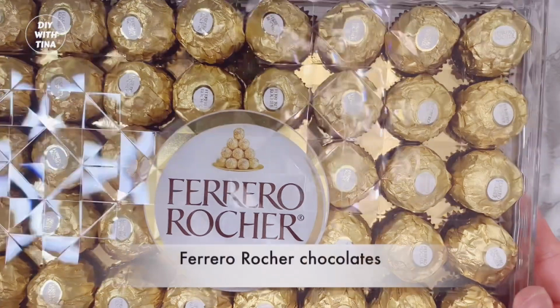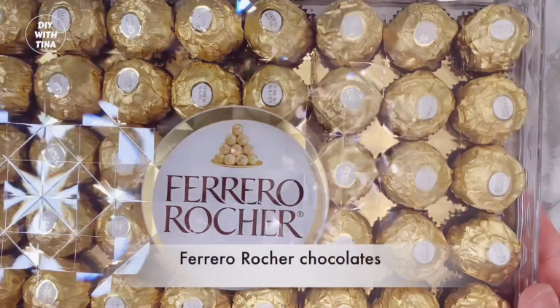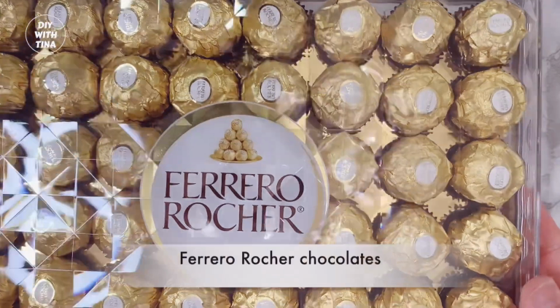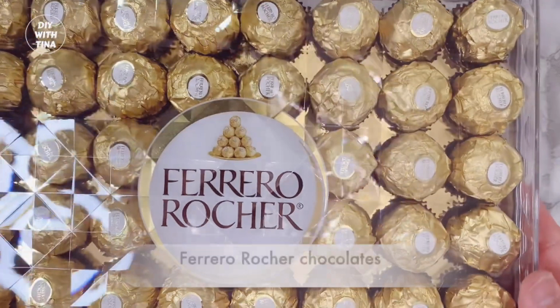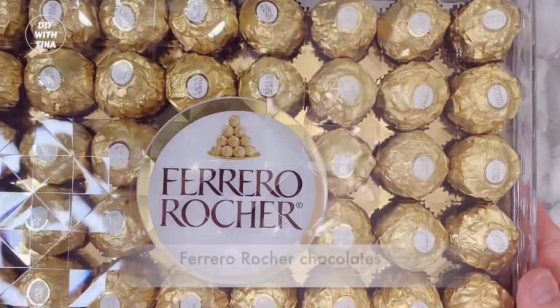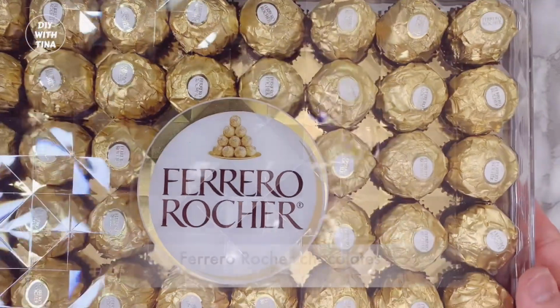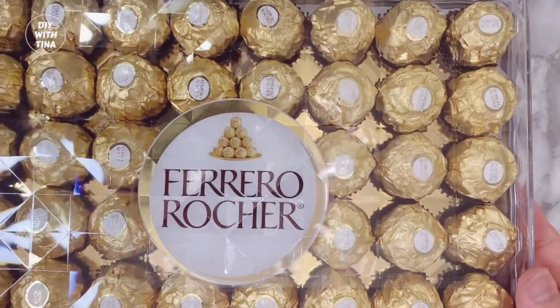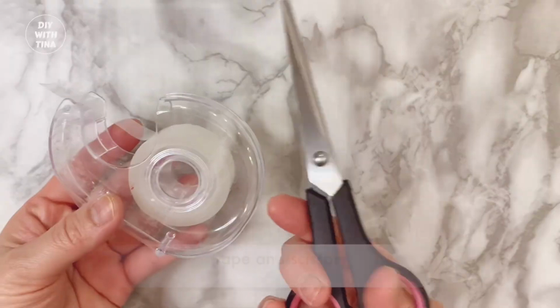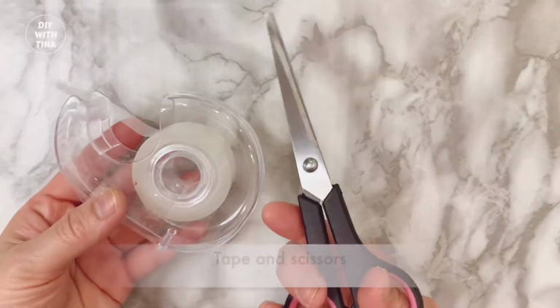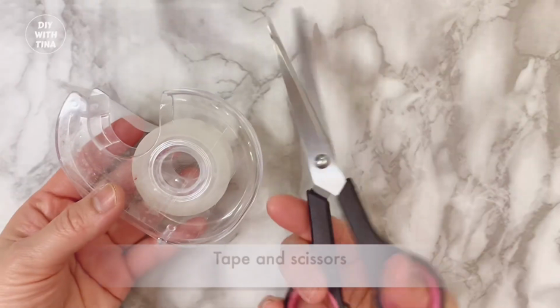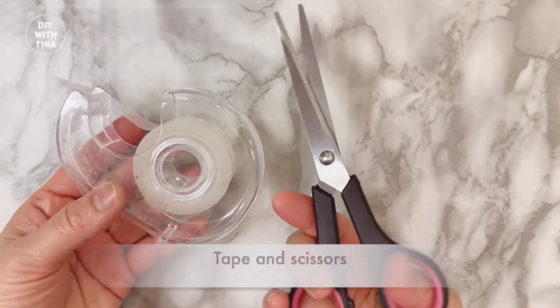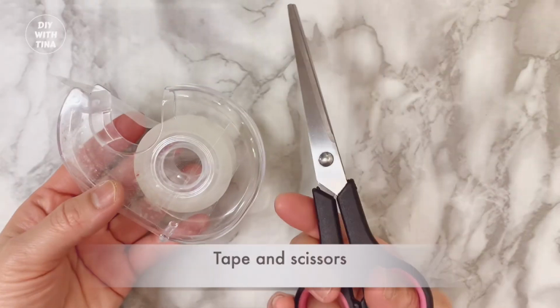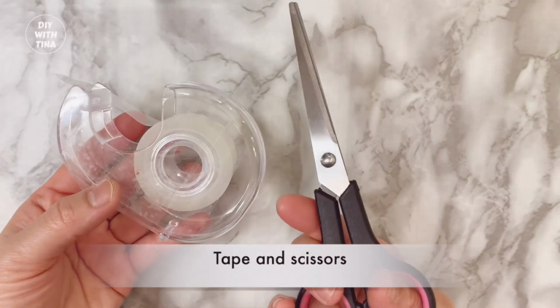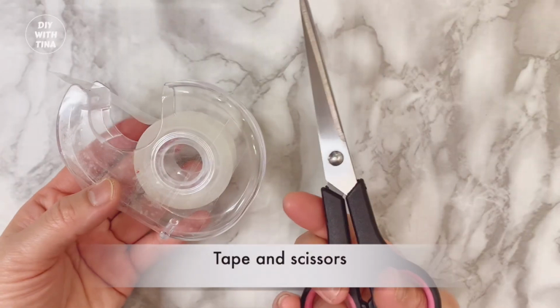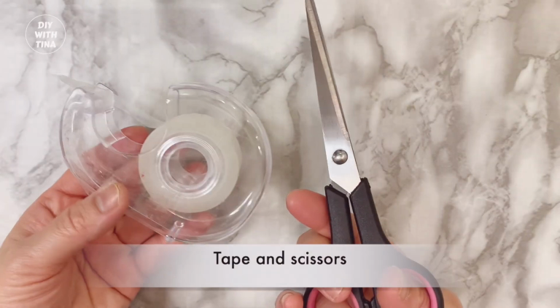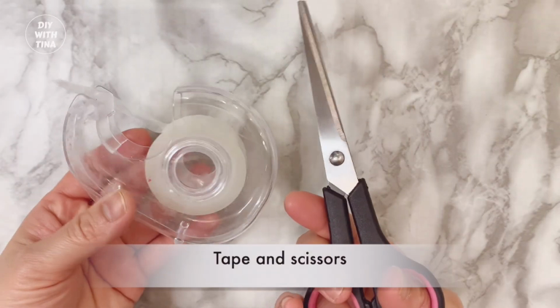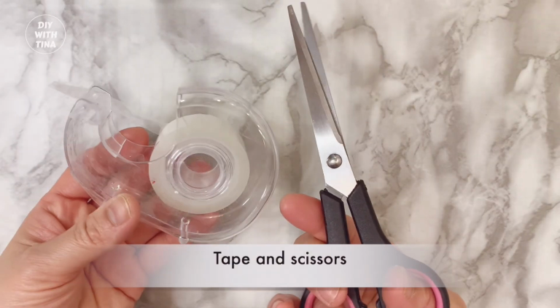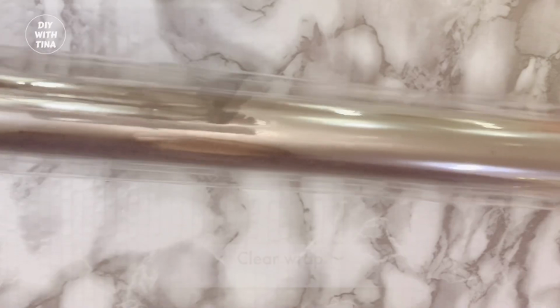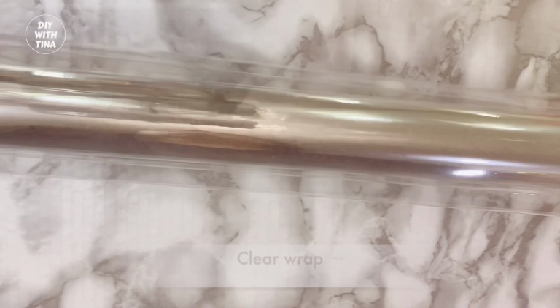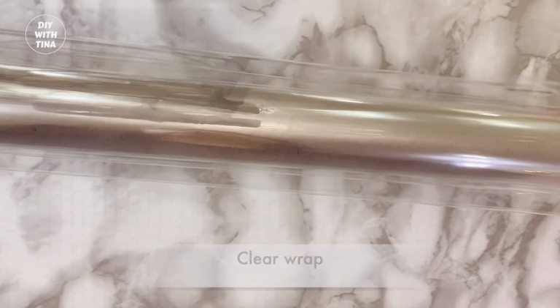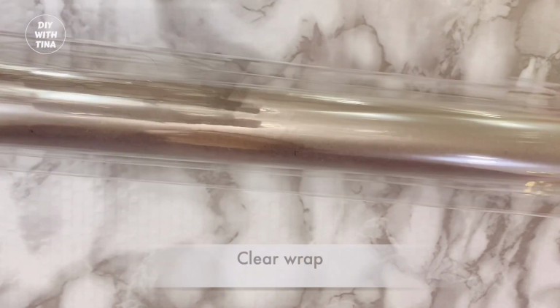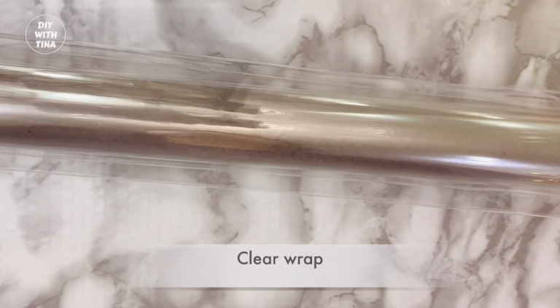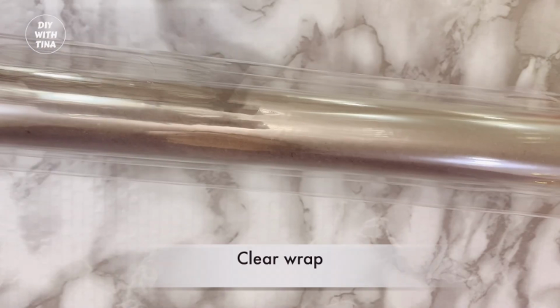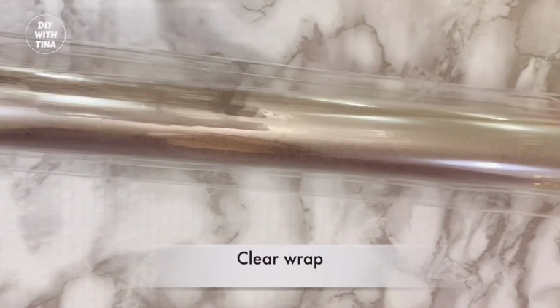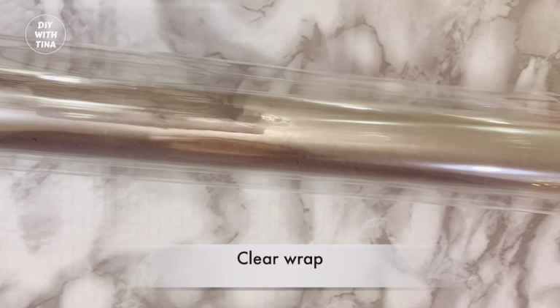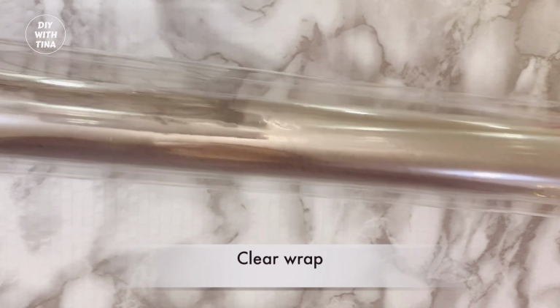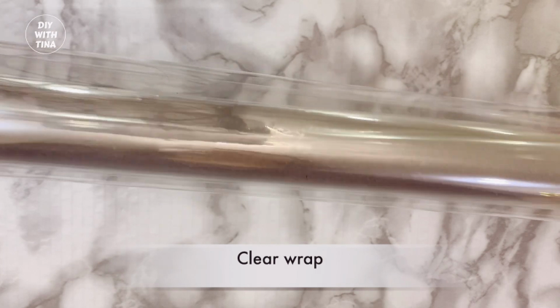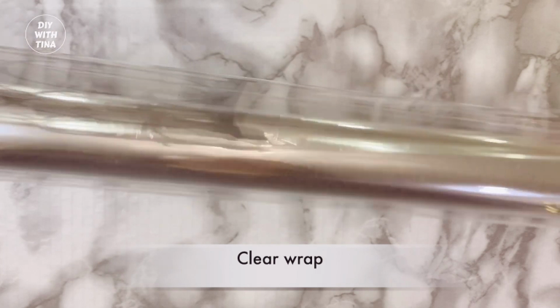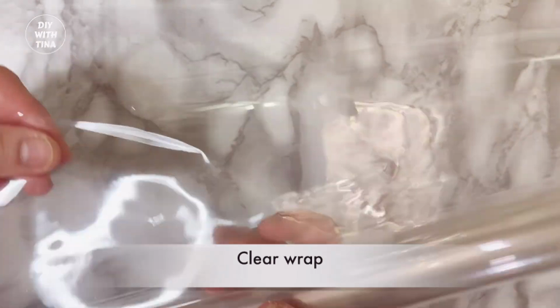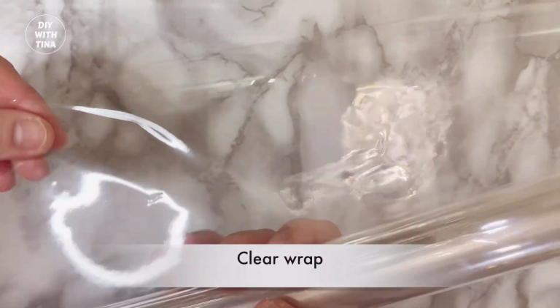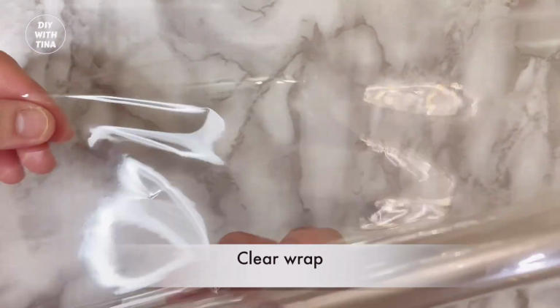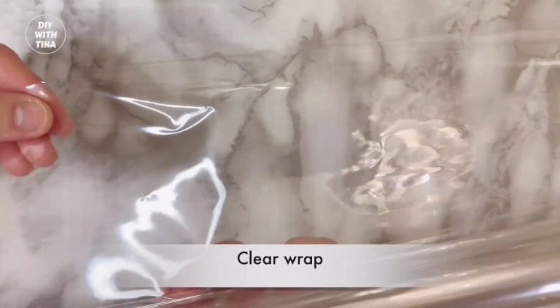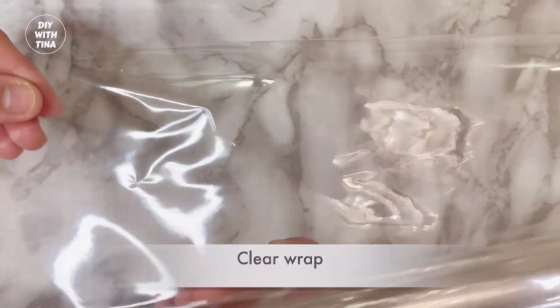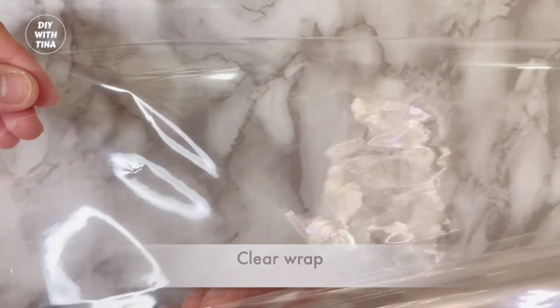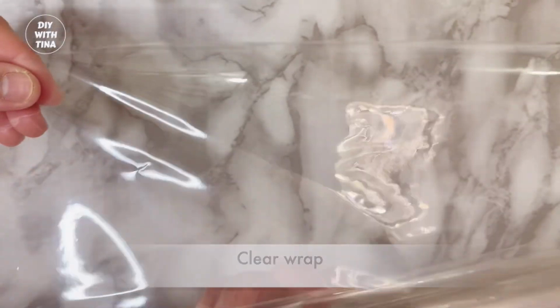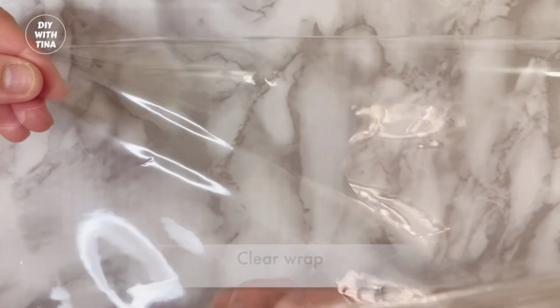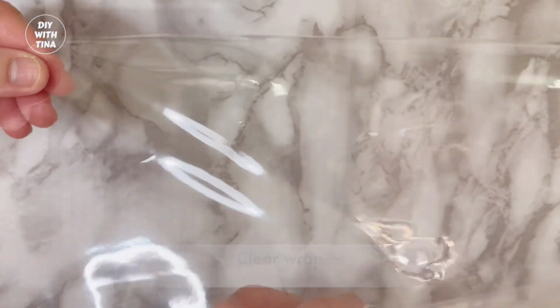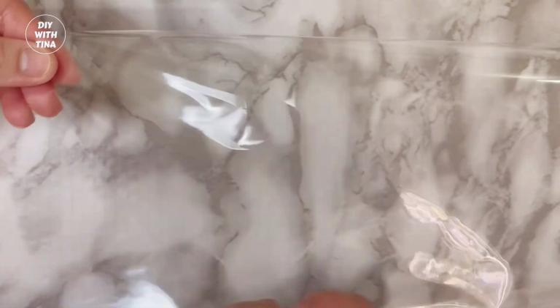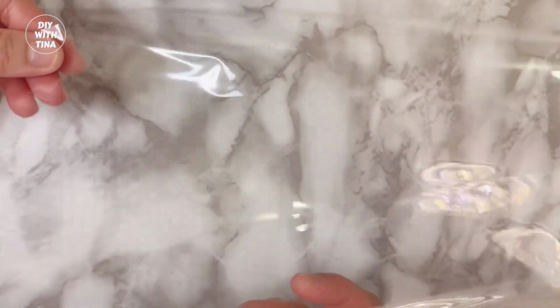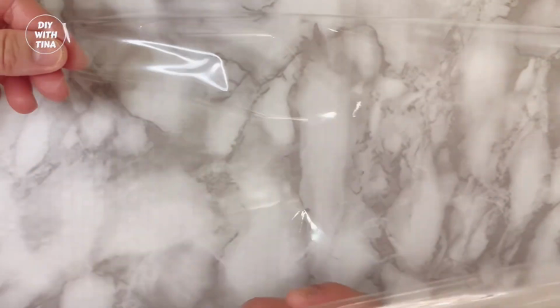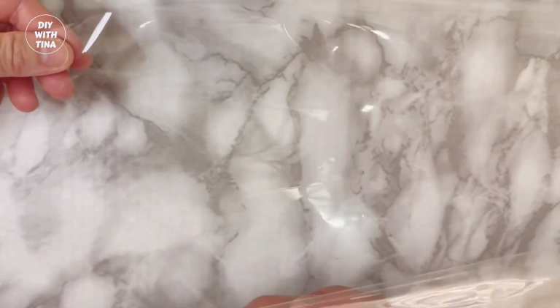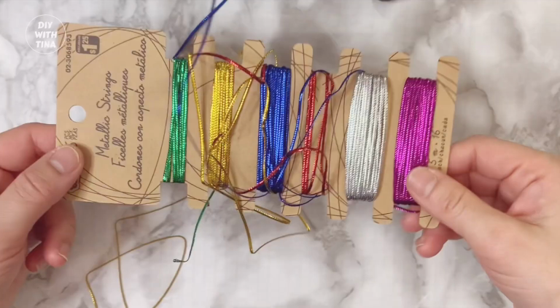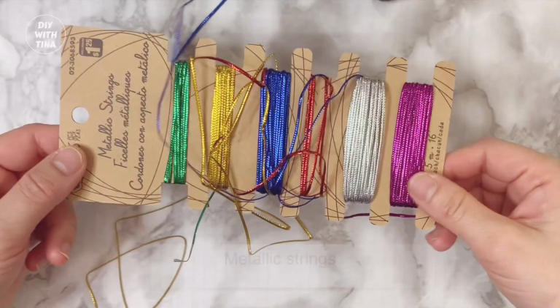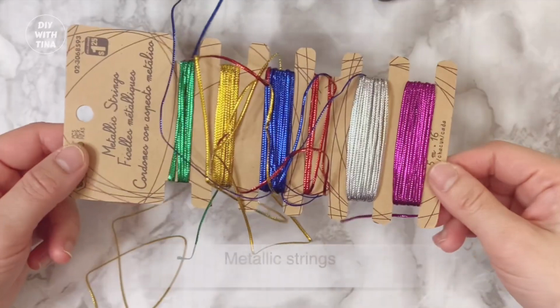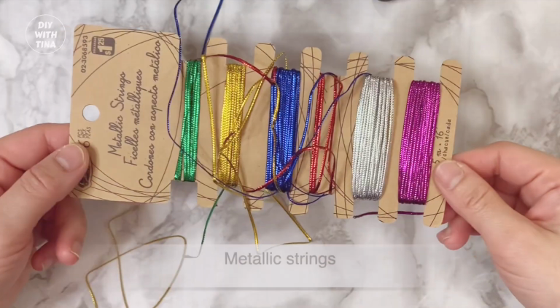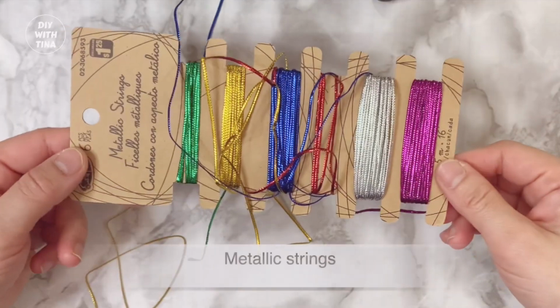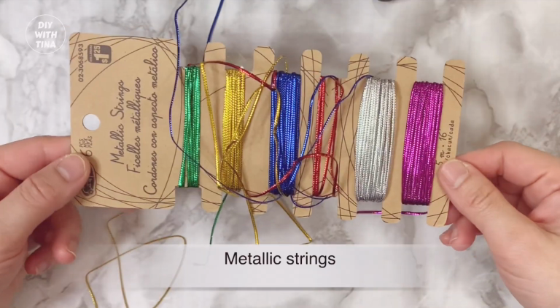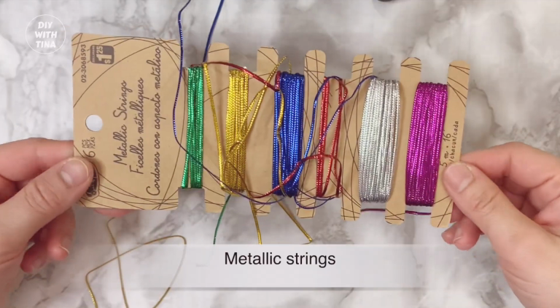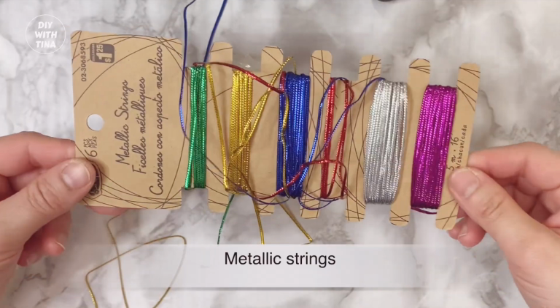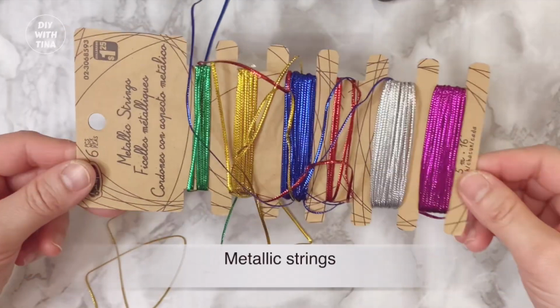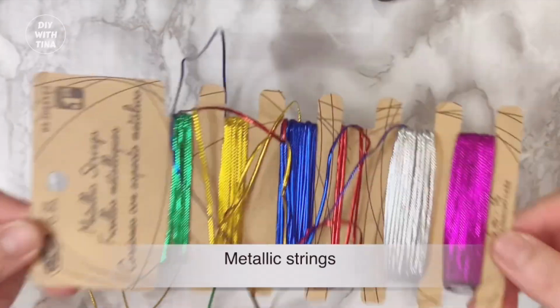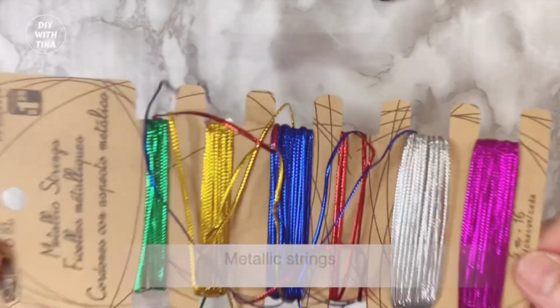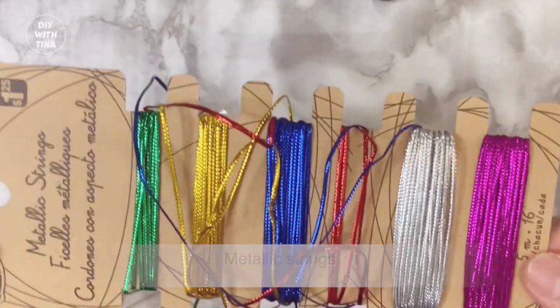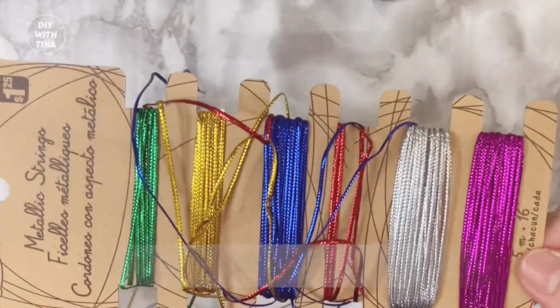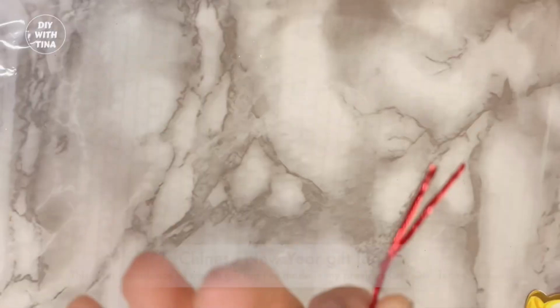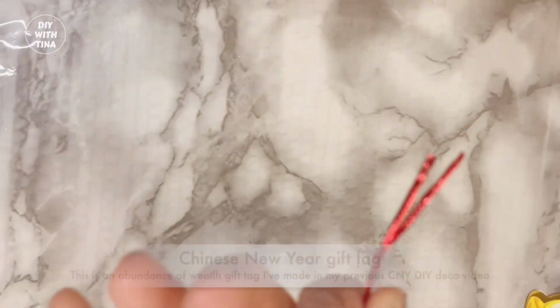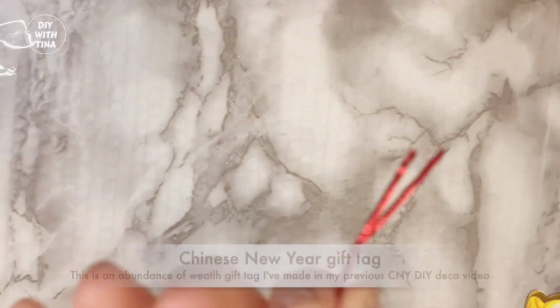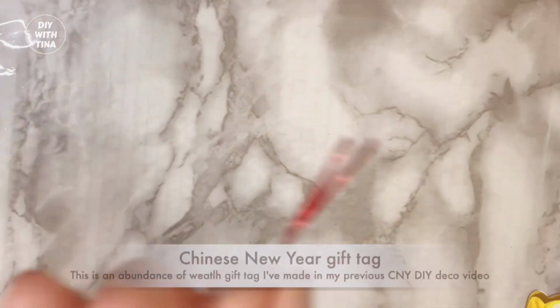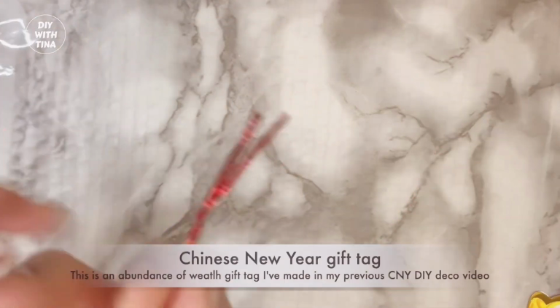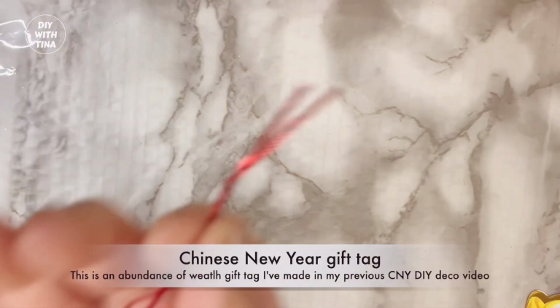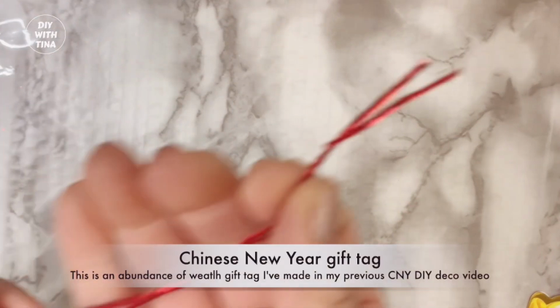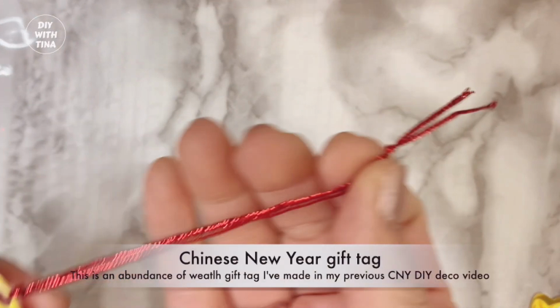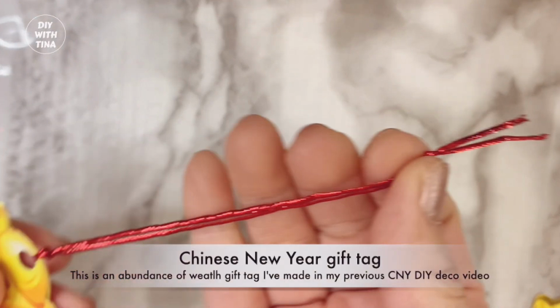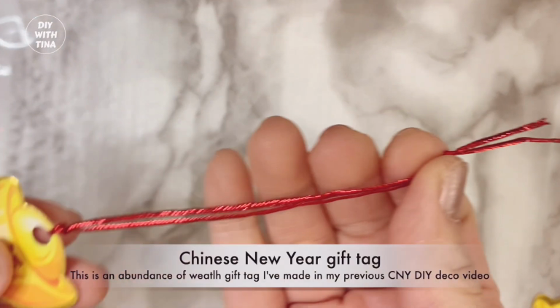You'll need chocolates, tape and scissors, clear wrap, metallic strings, and a Chinese New Year gift tag.